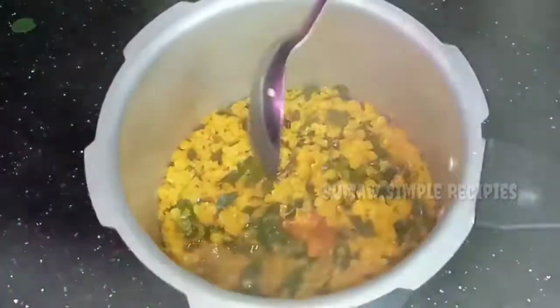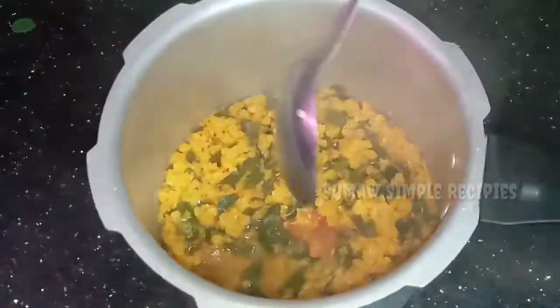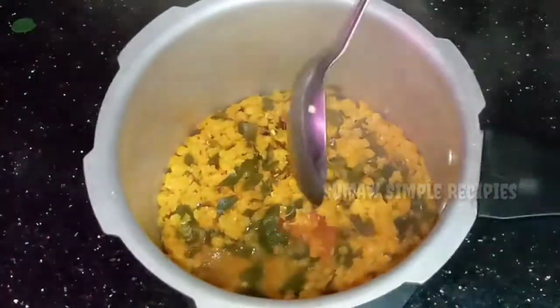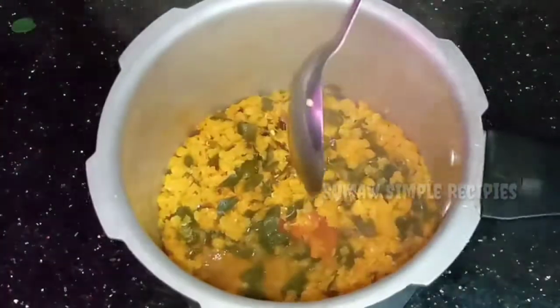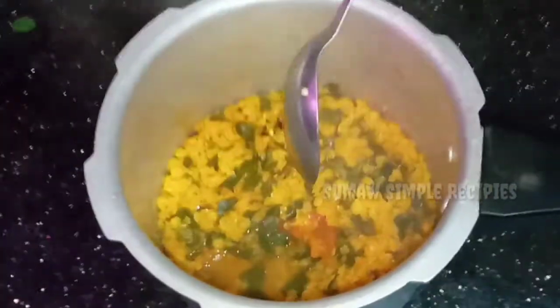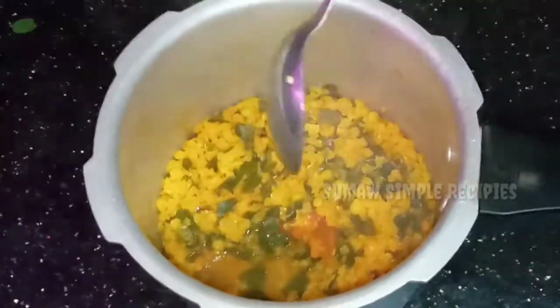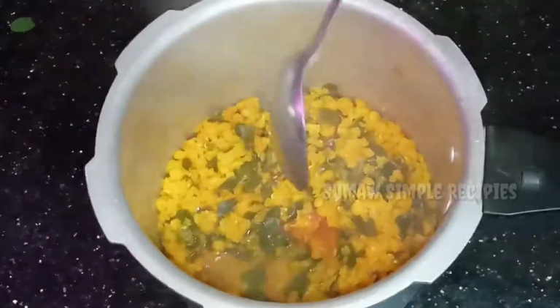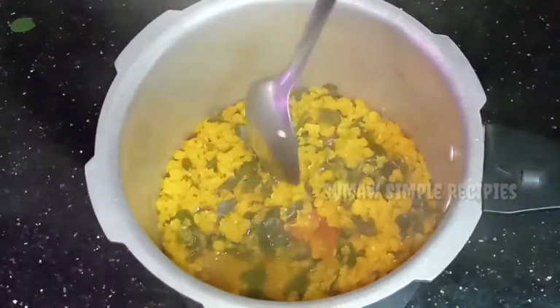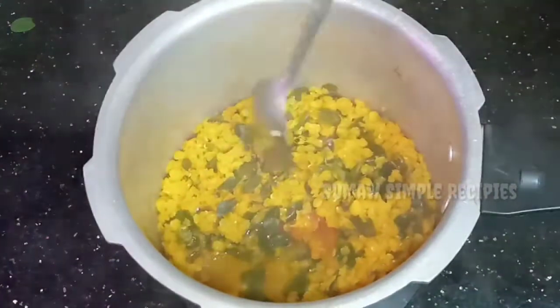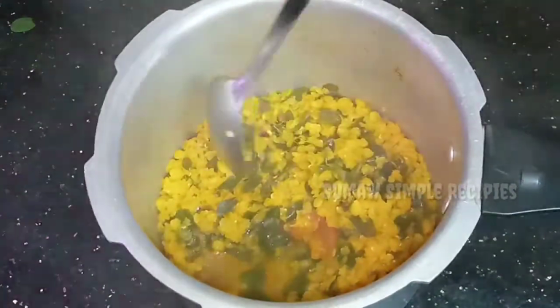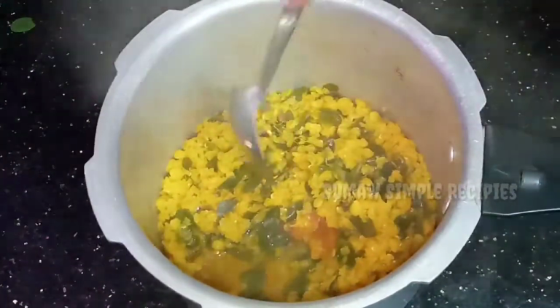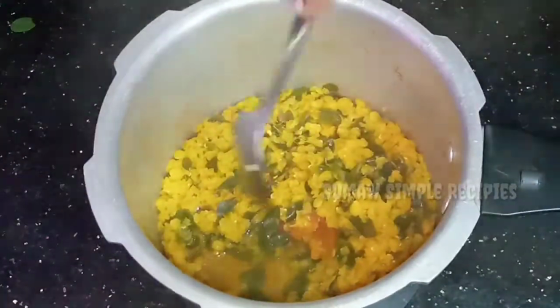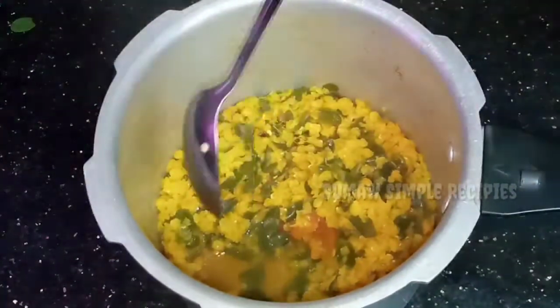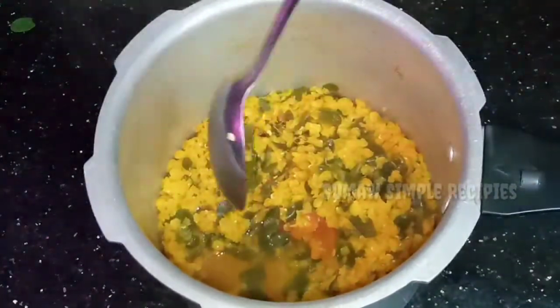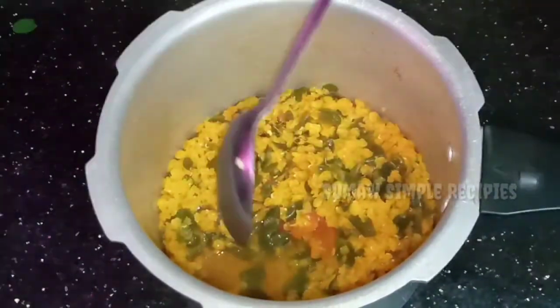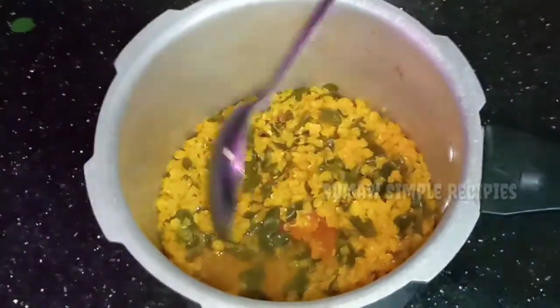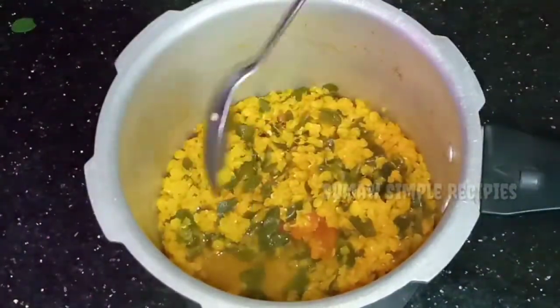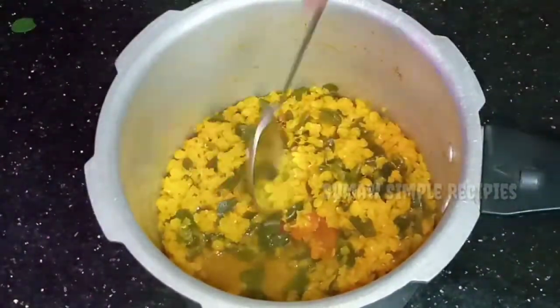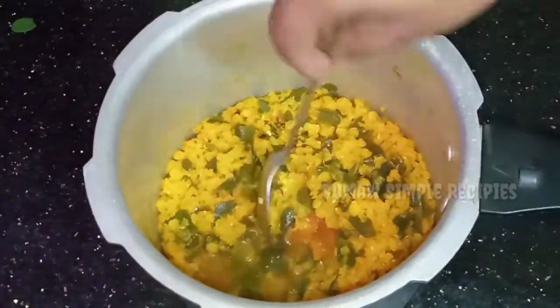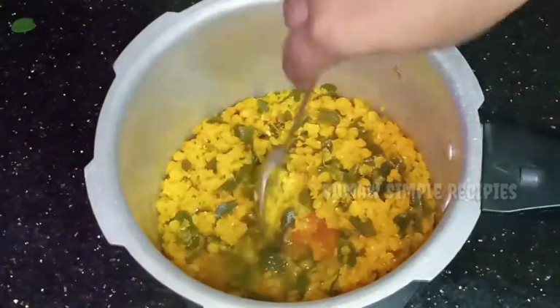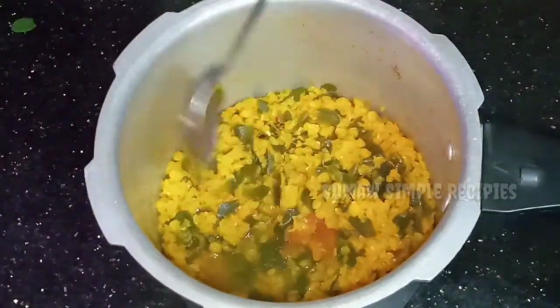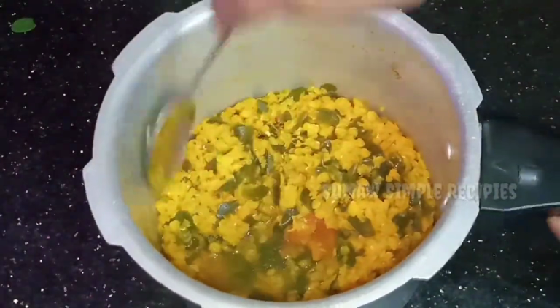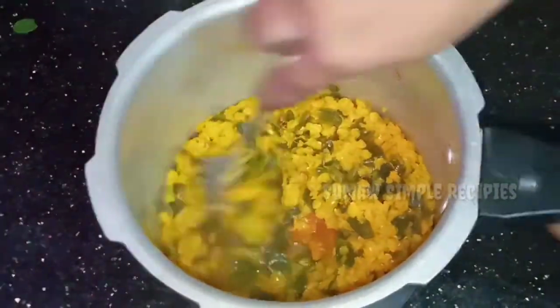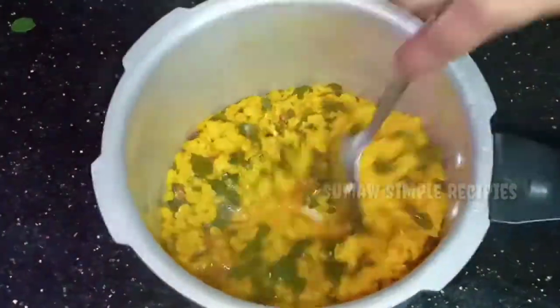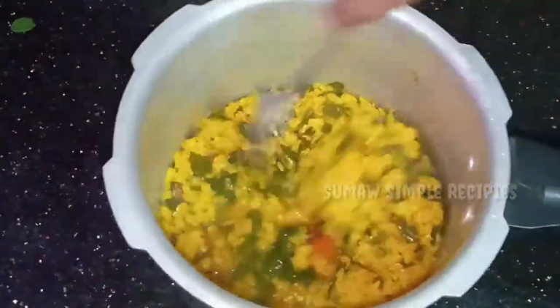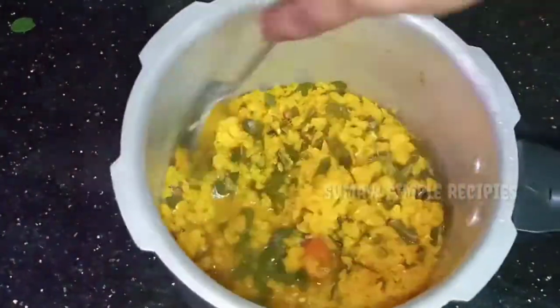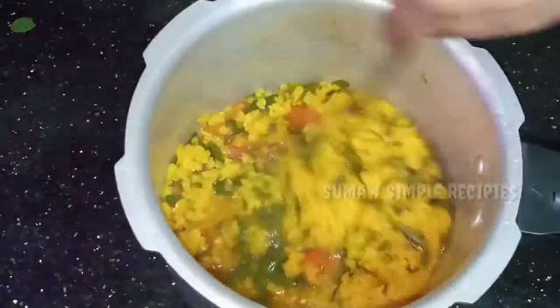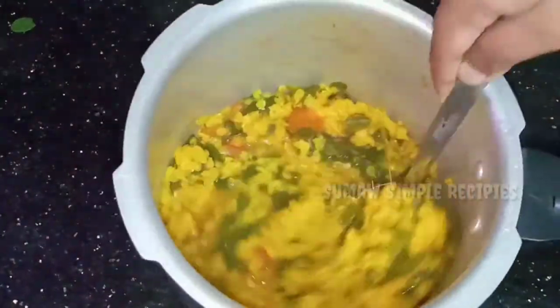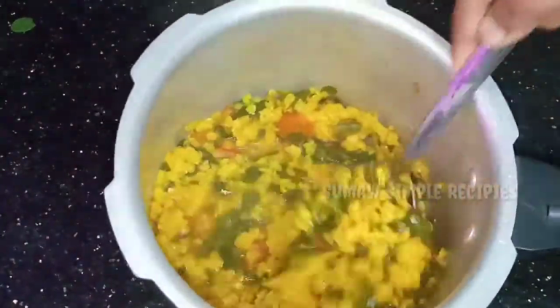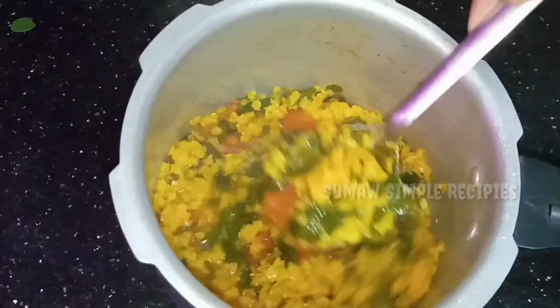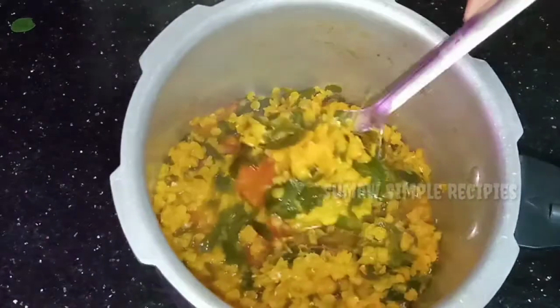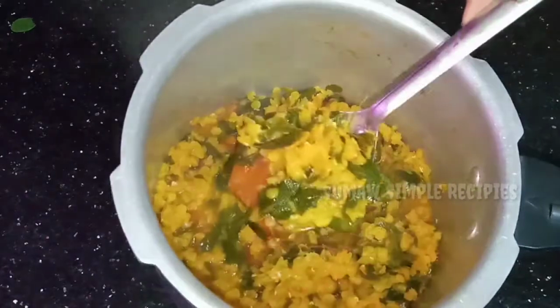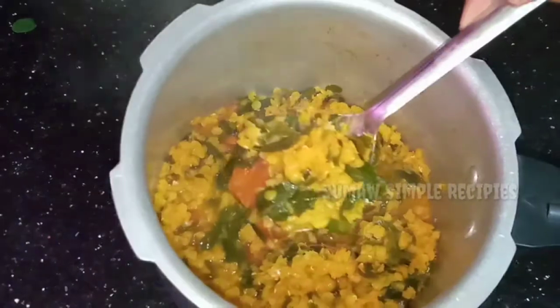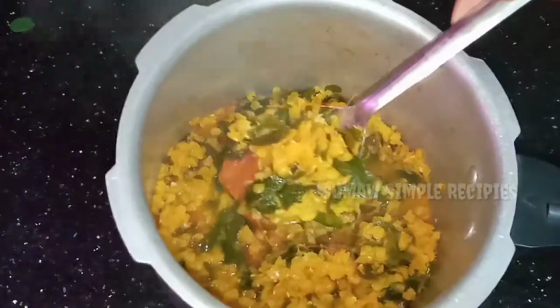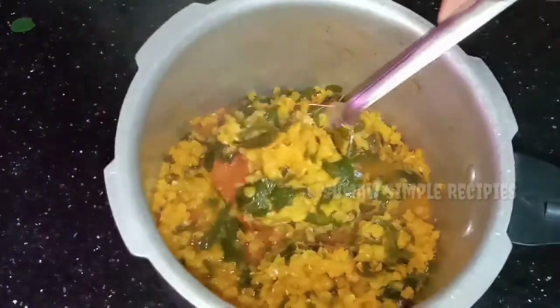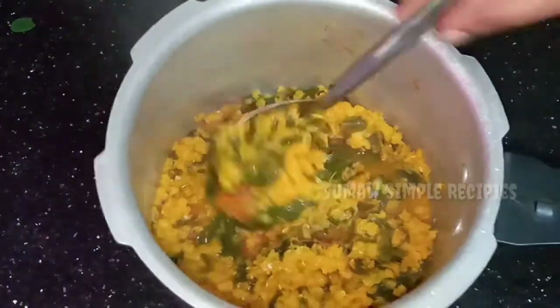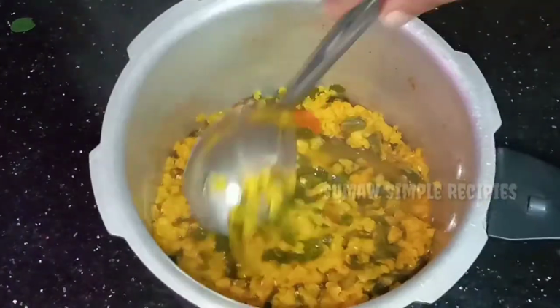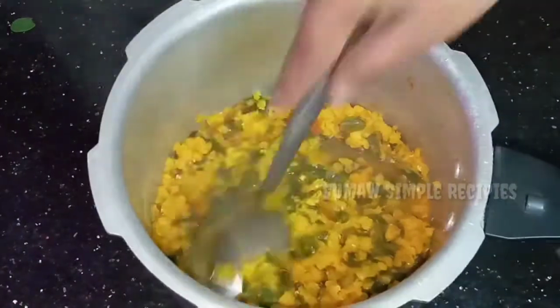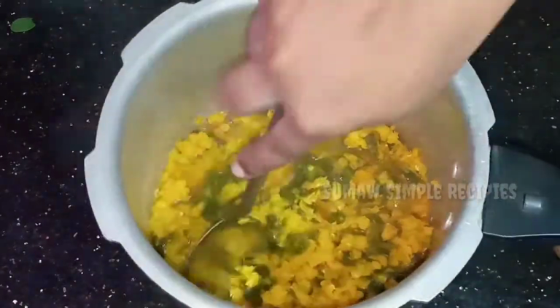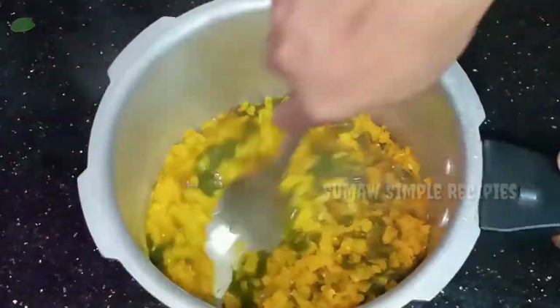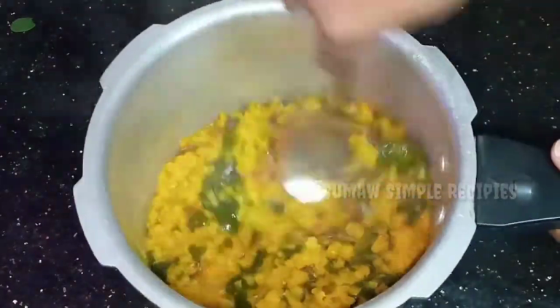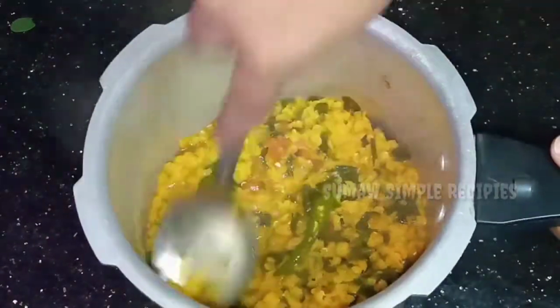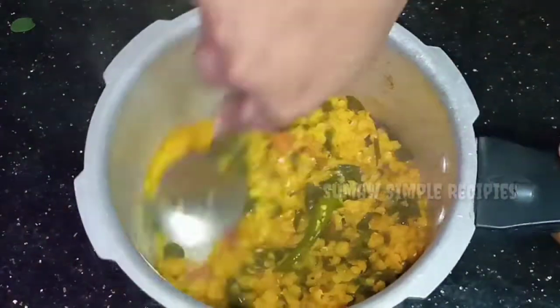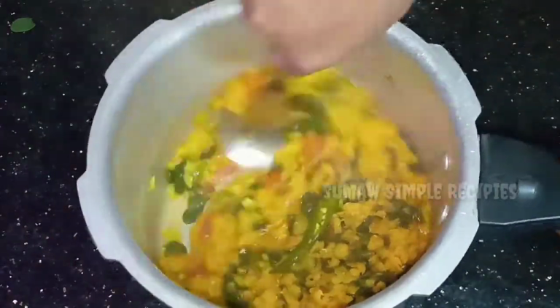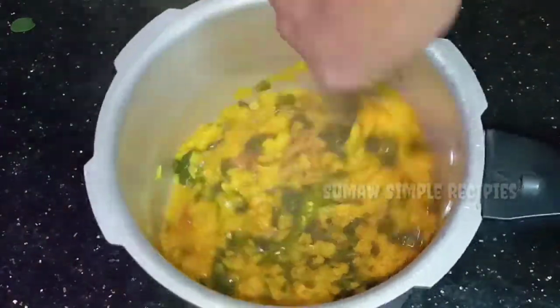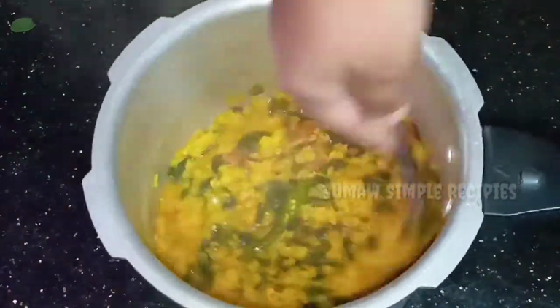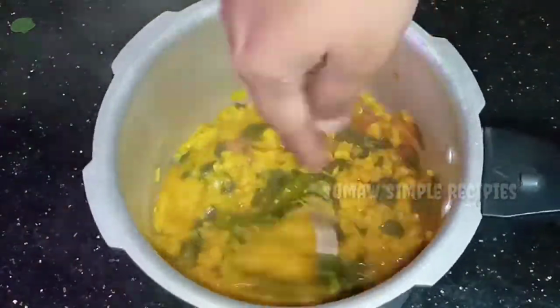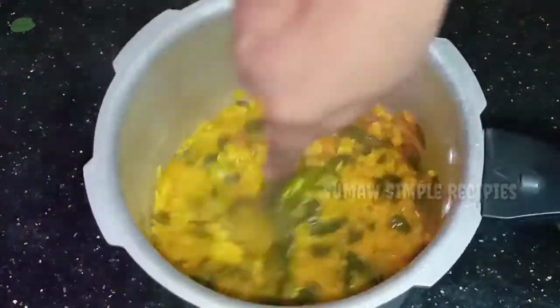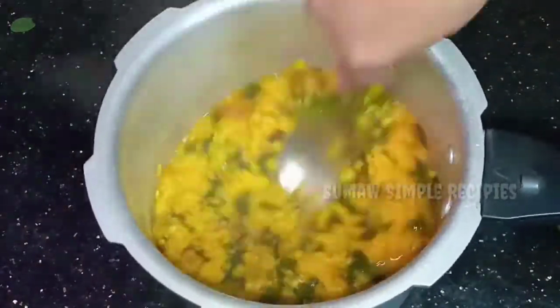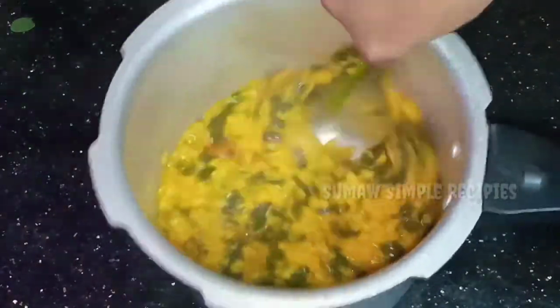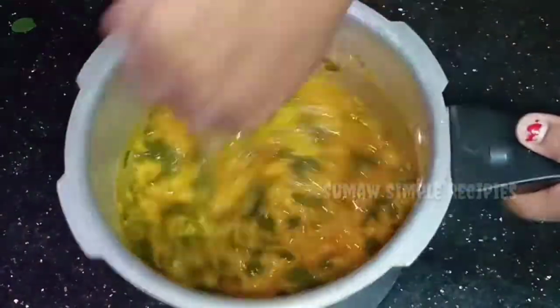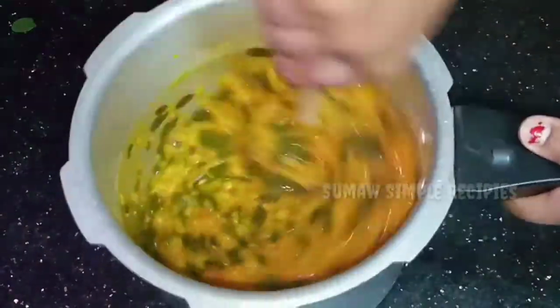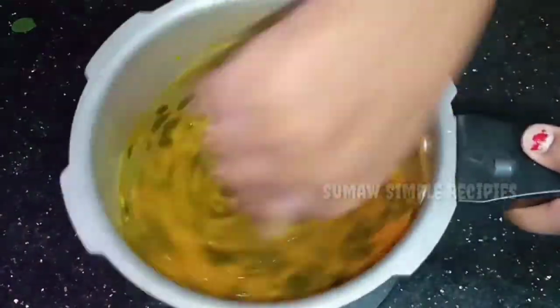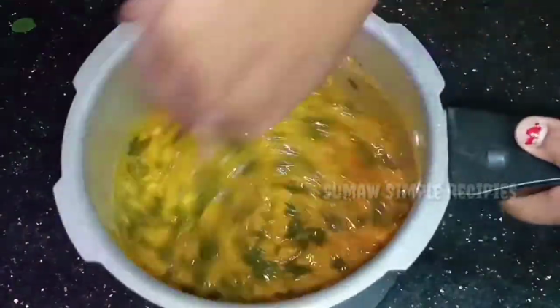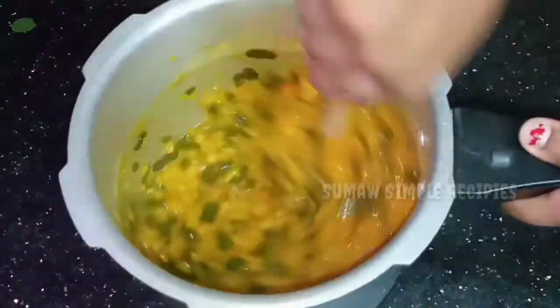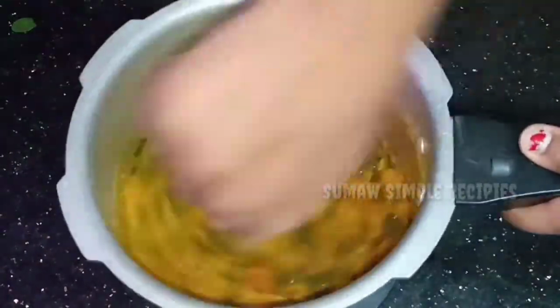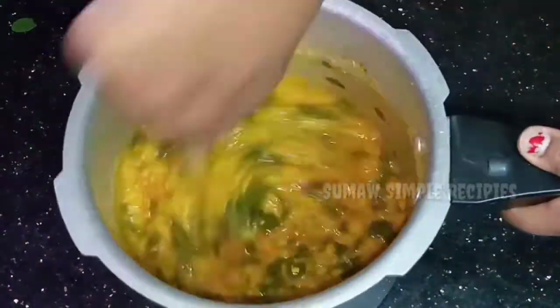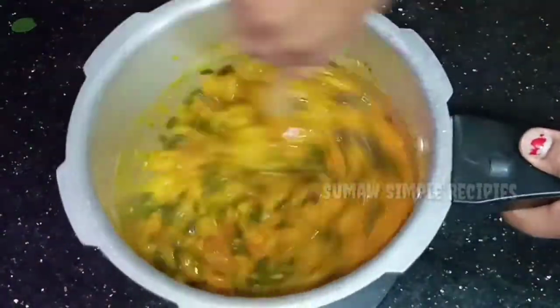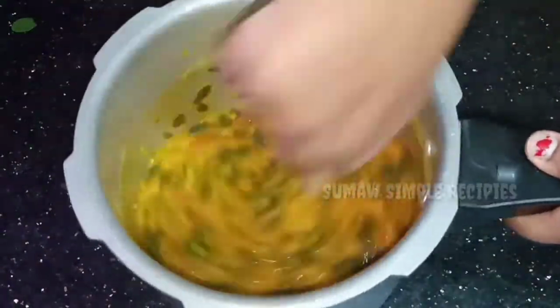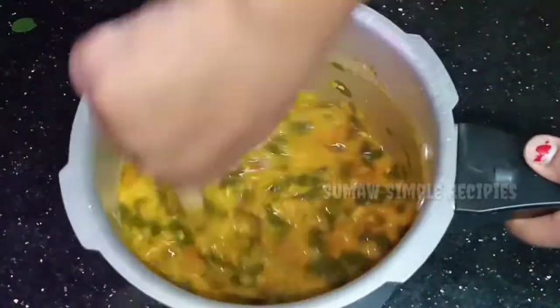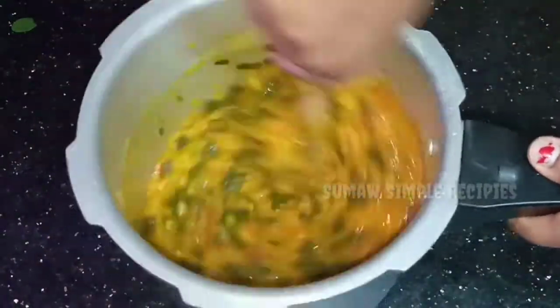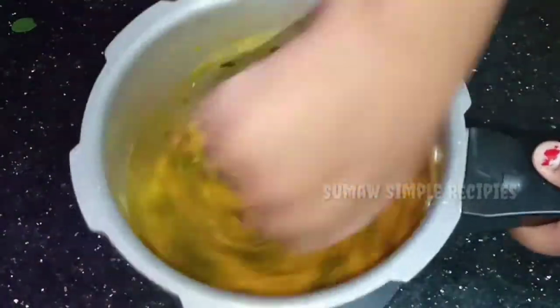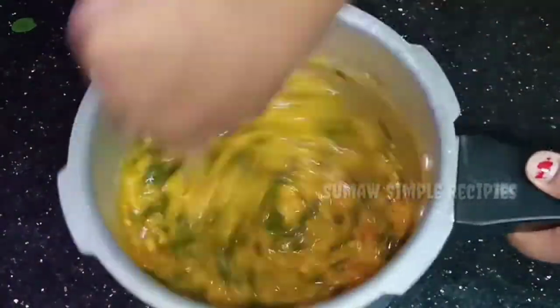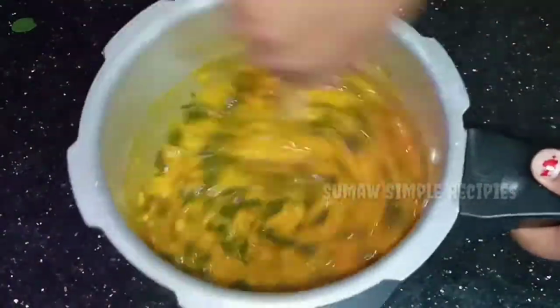We will cook a little bit more than the other. You can use this until it comes to the right consistency.